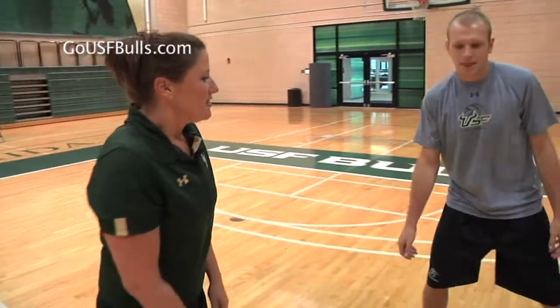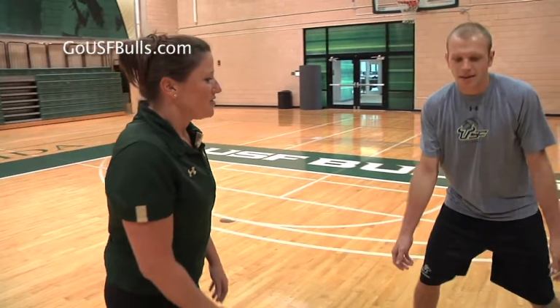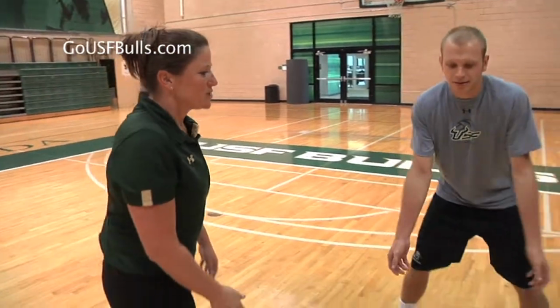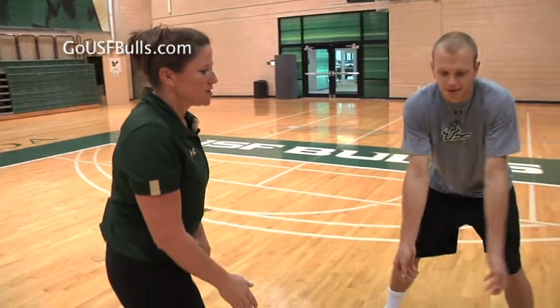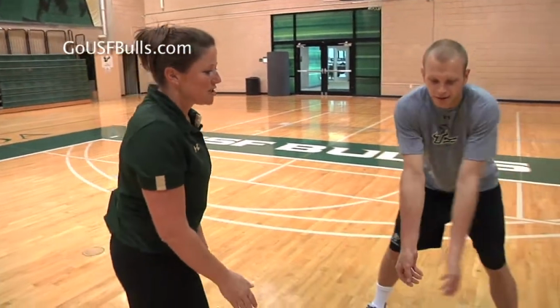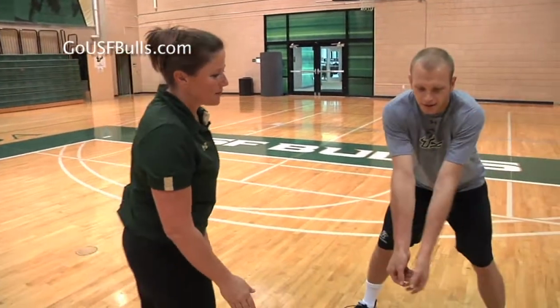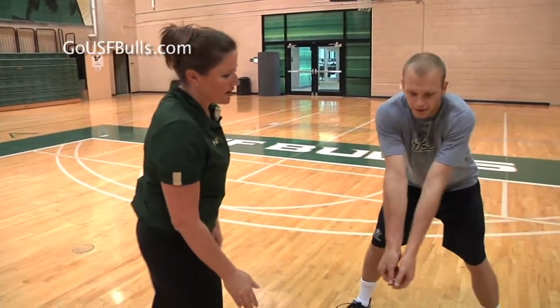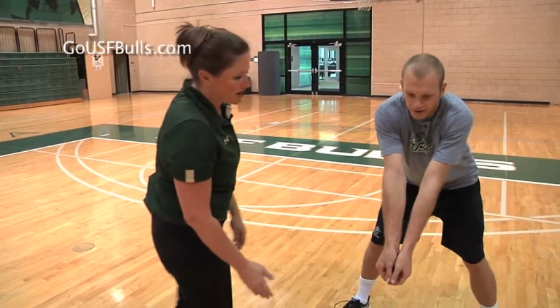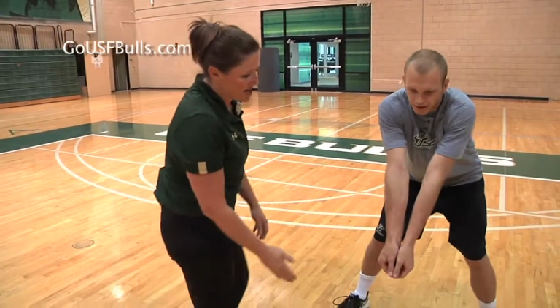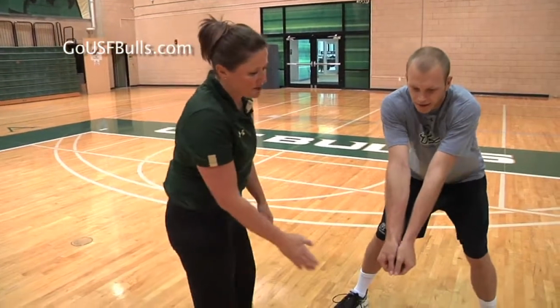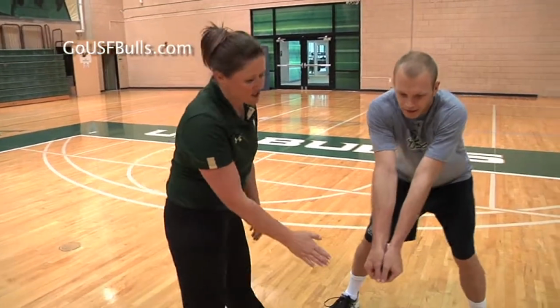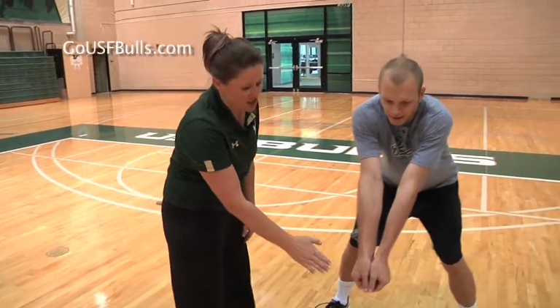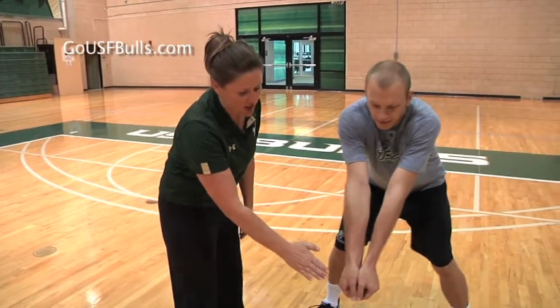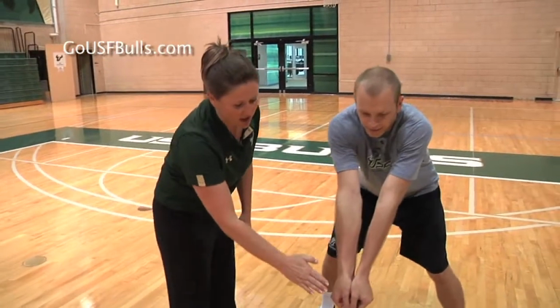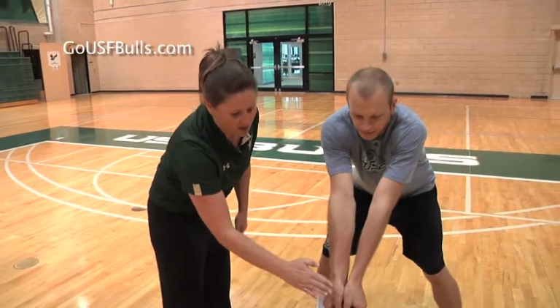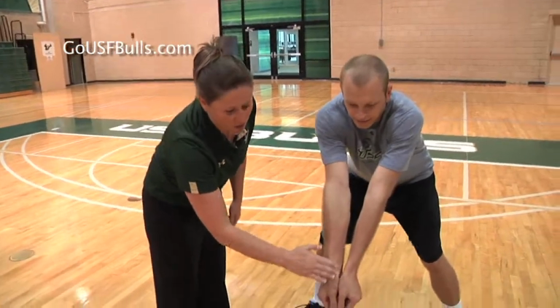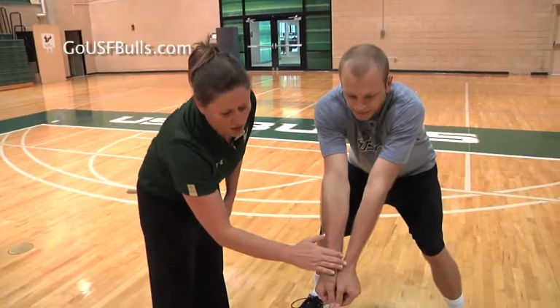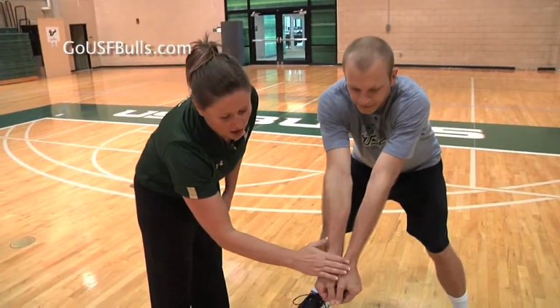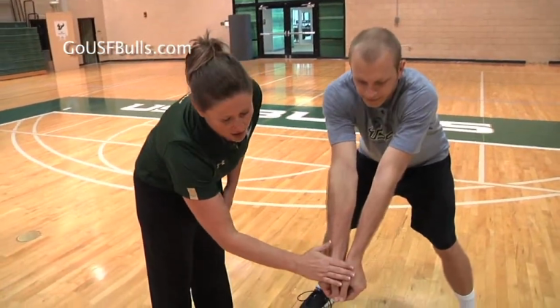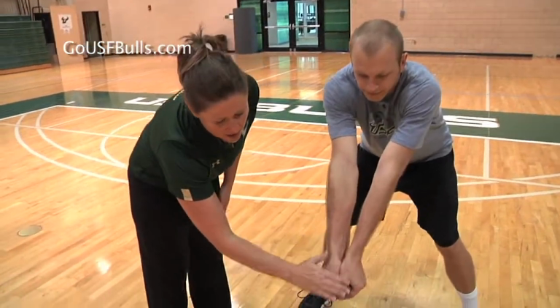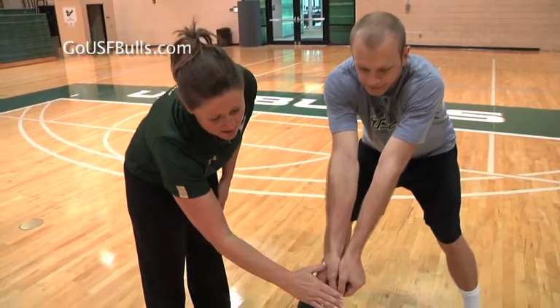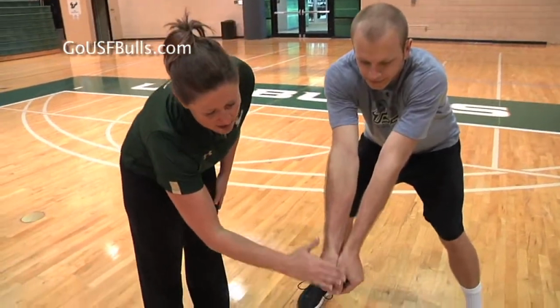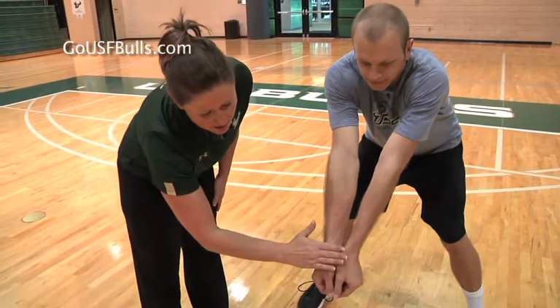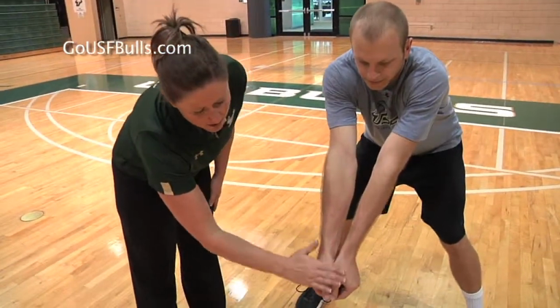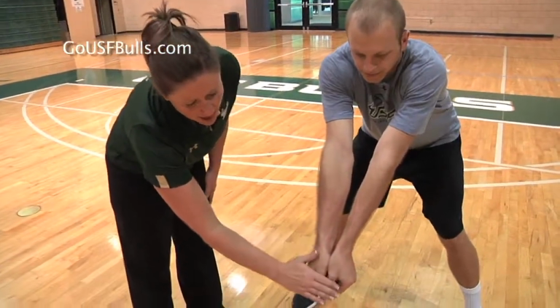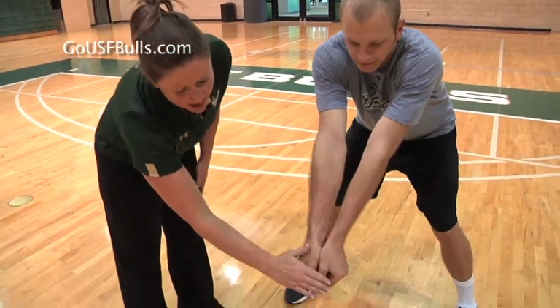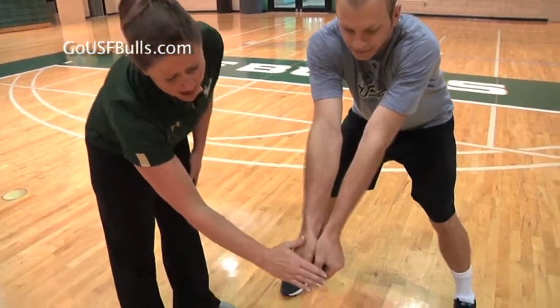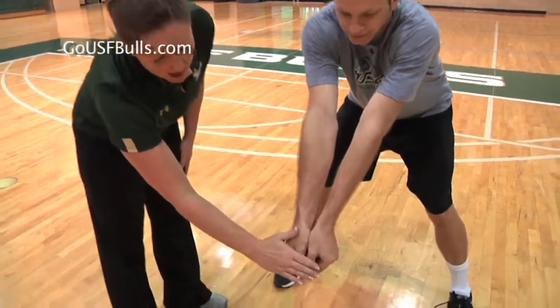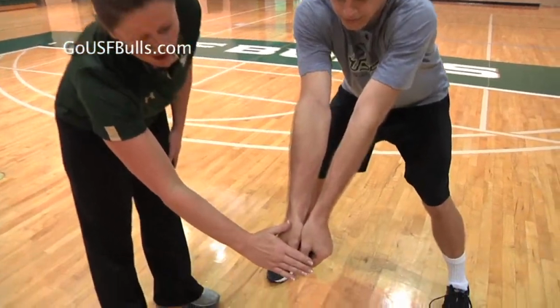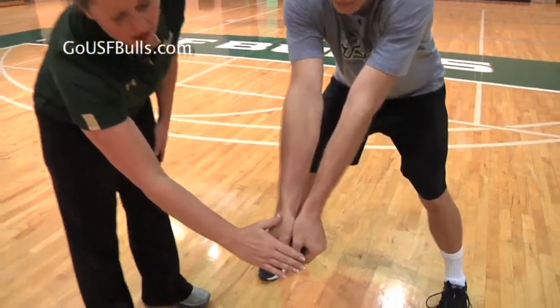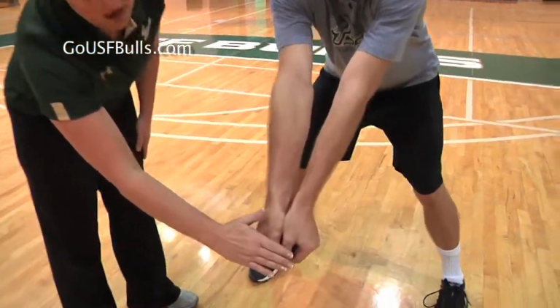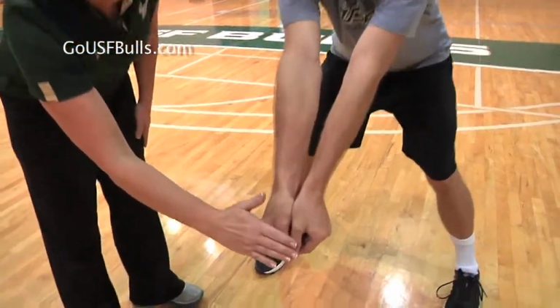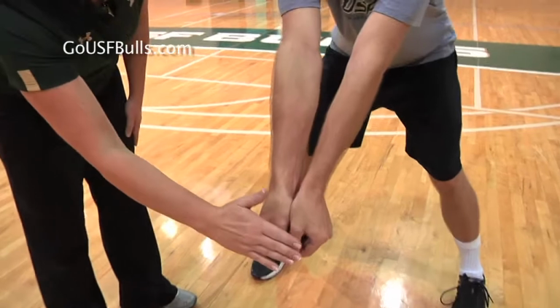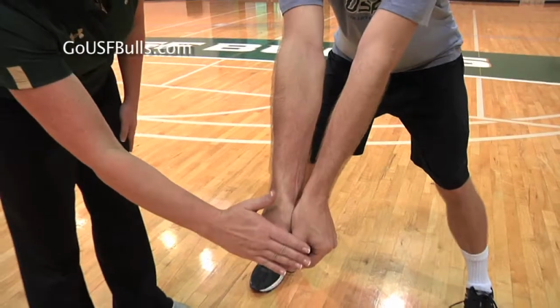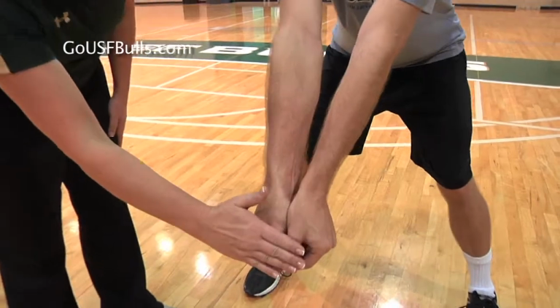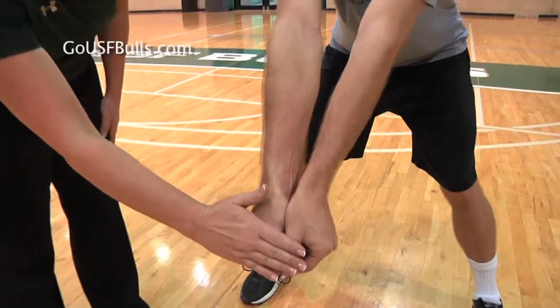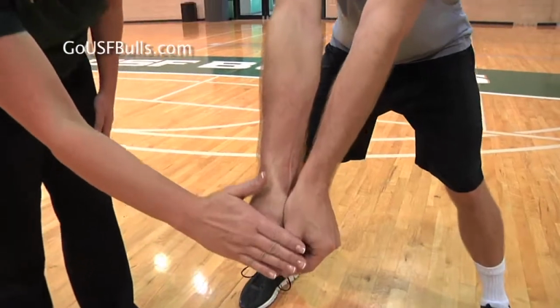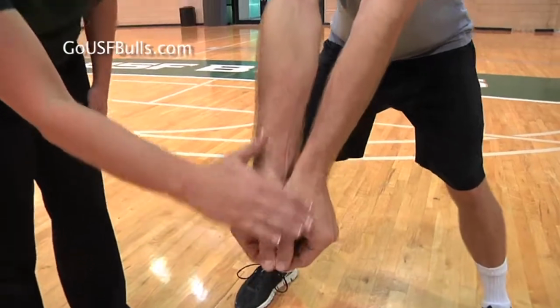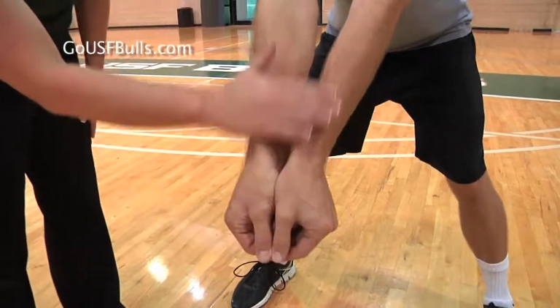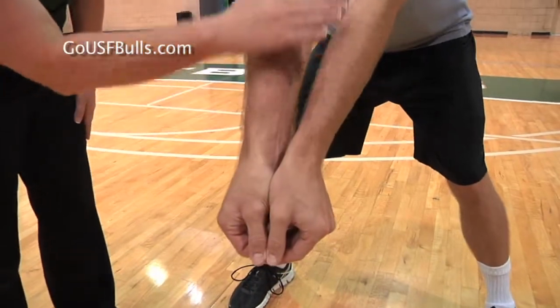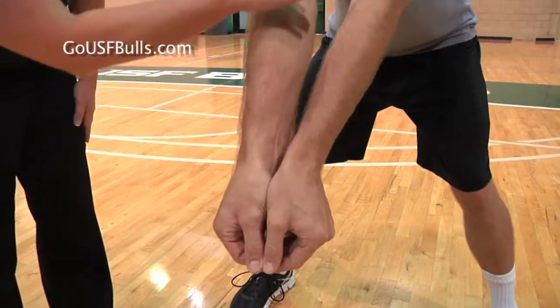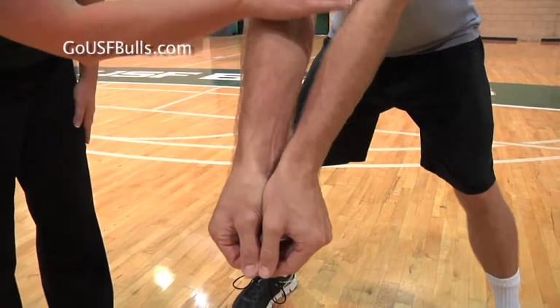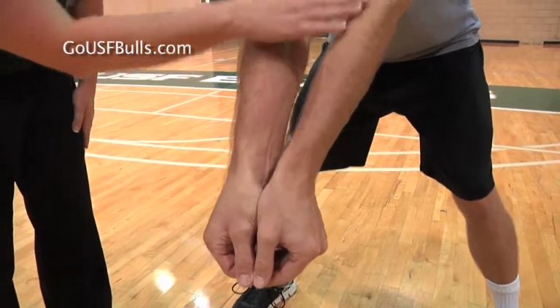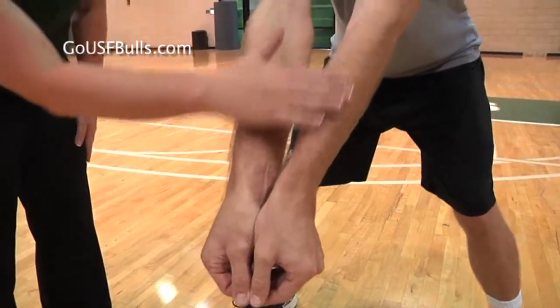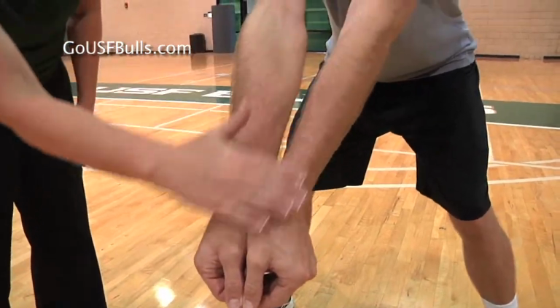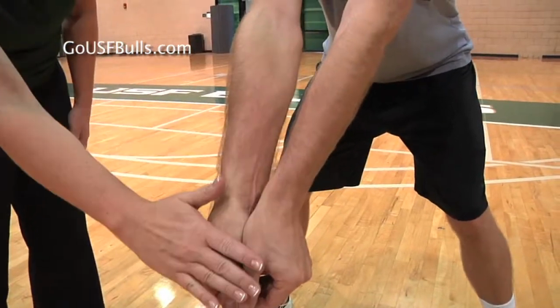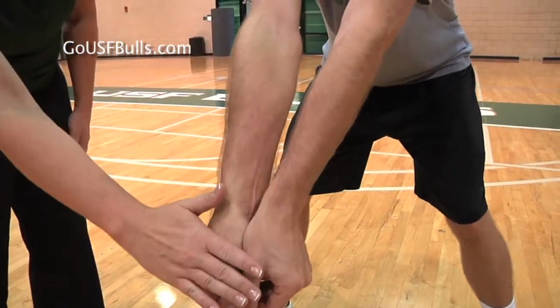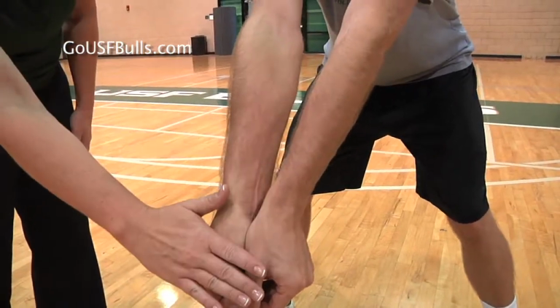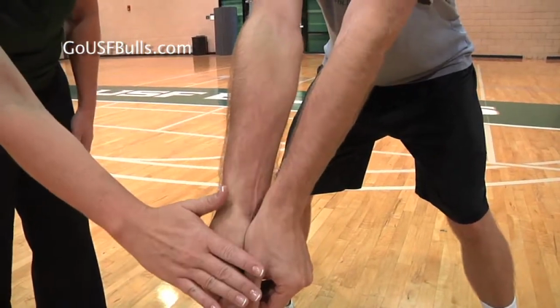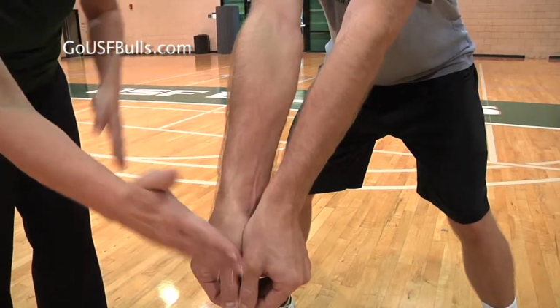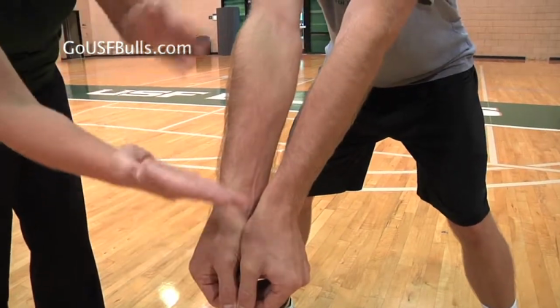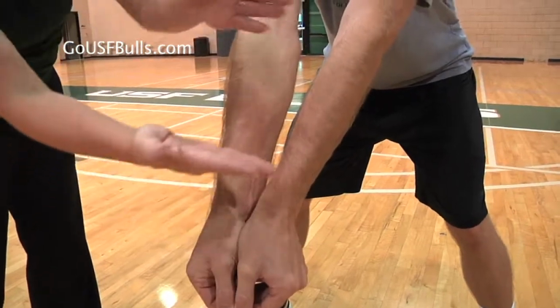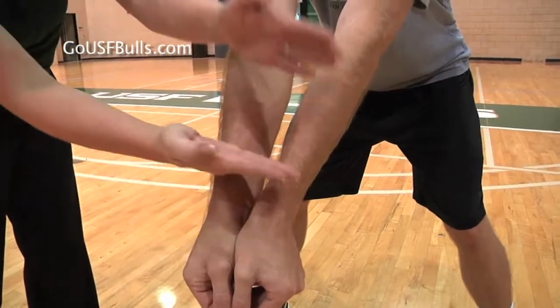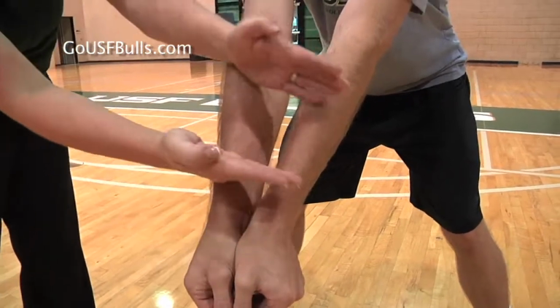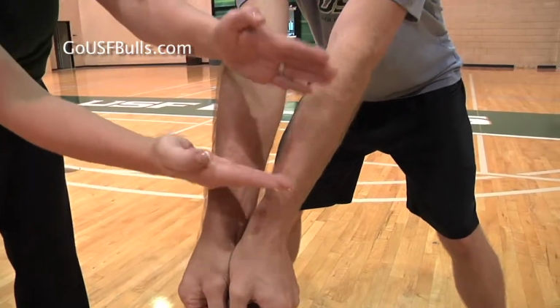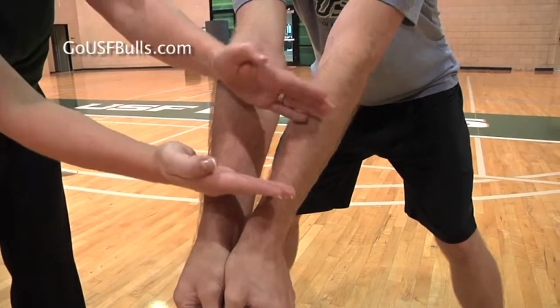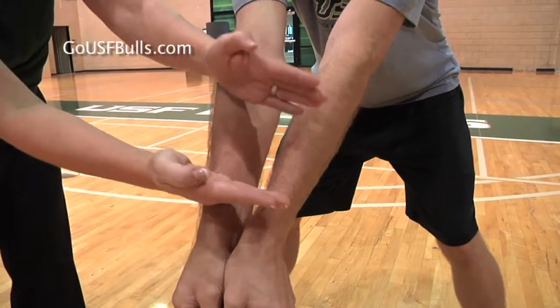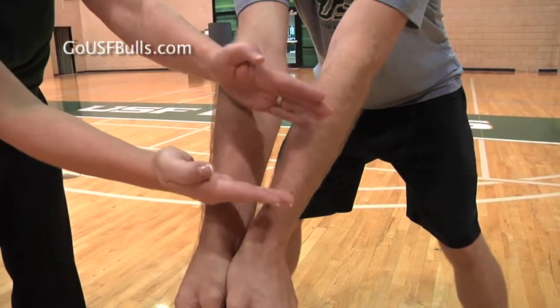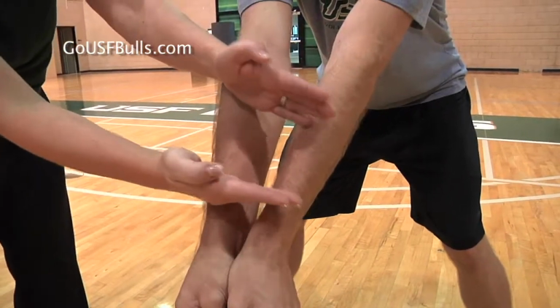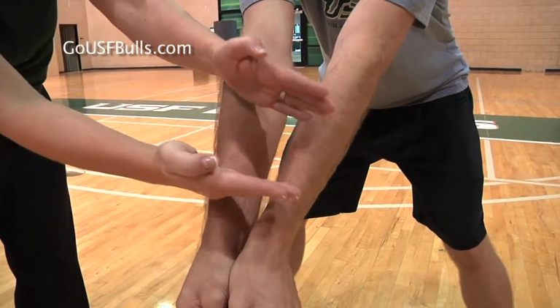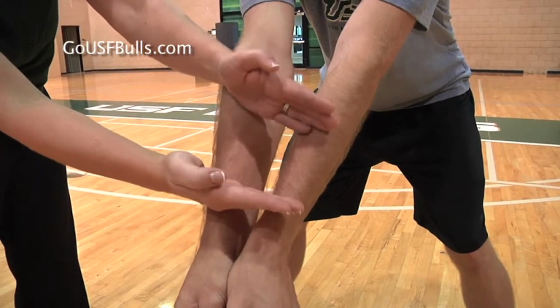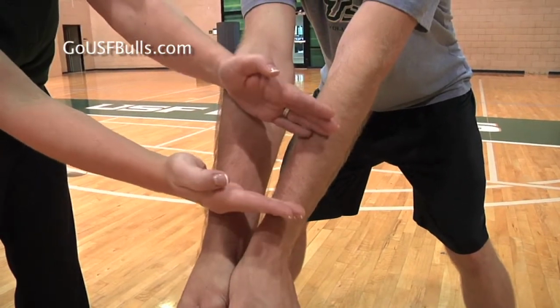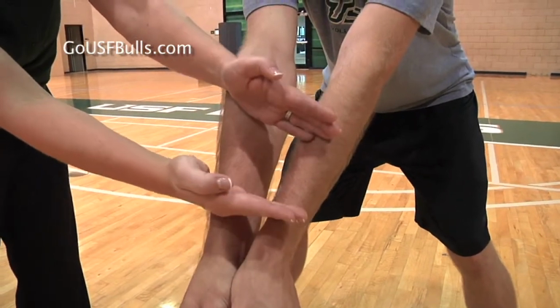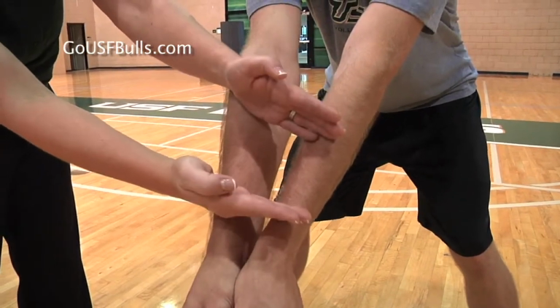First we're going to talk about our hand position. We want our thumbs flat here to create a nice flat platform, and we want to try and contact the ball right here.